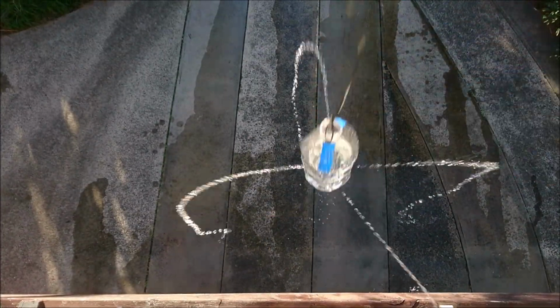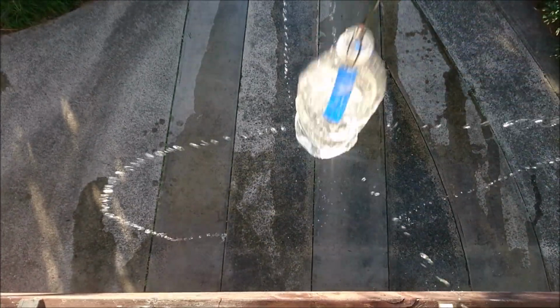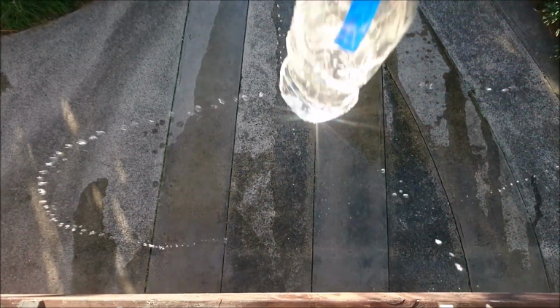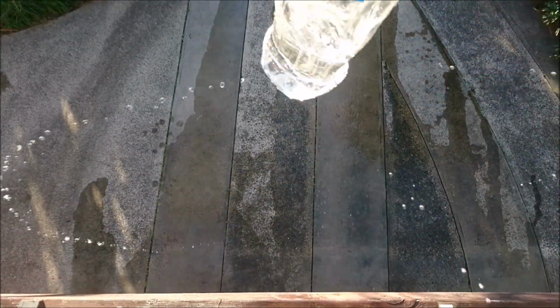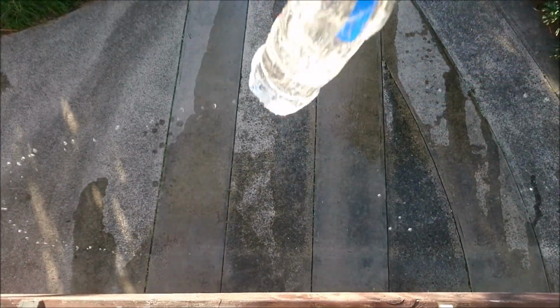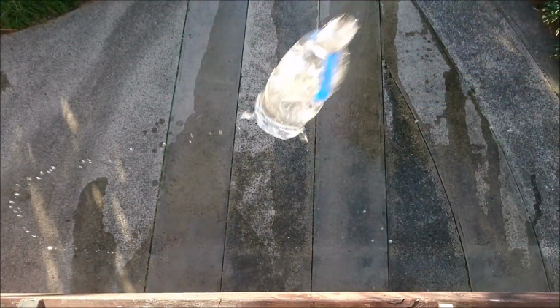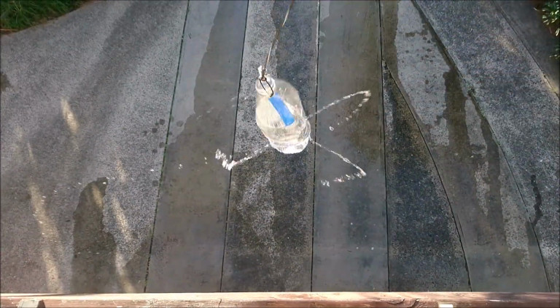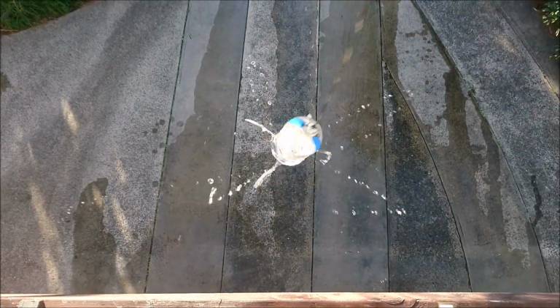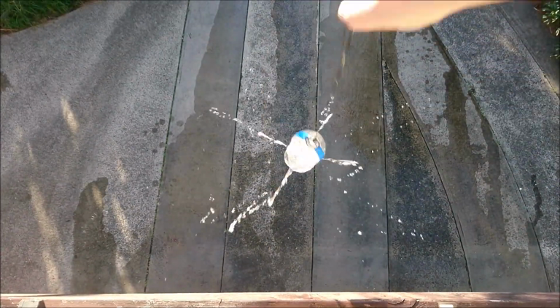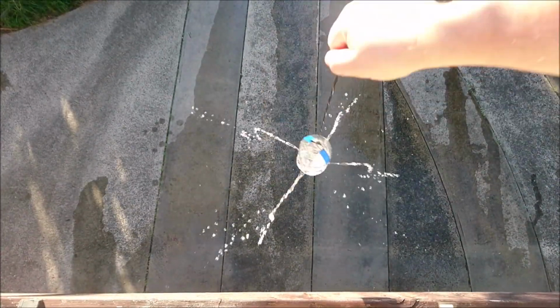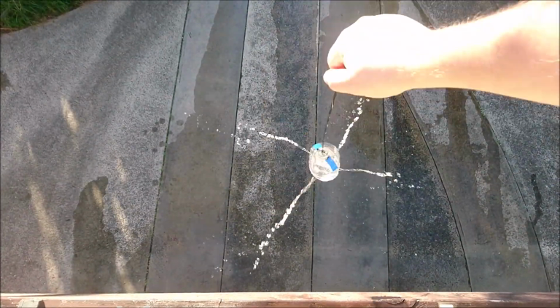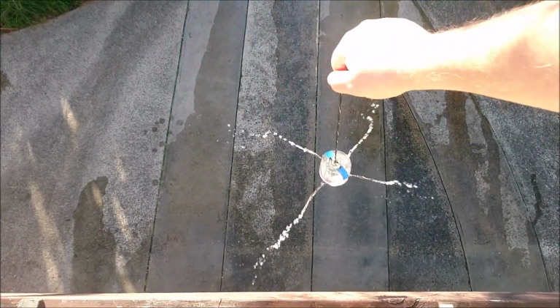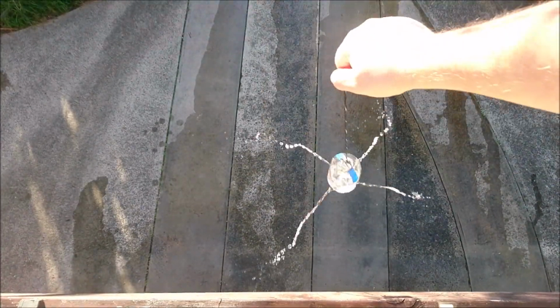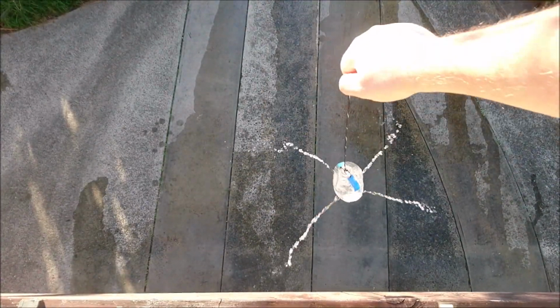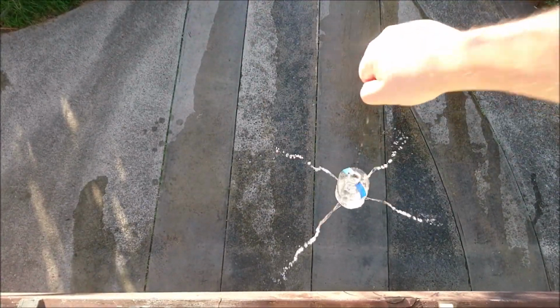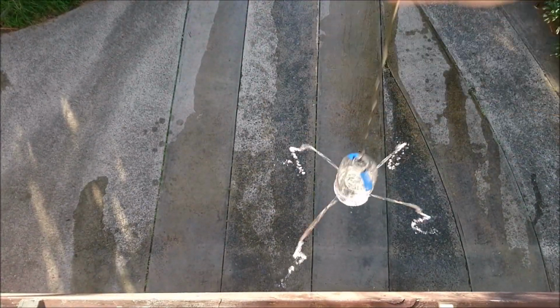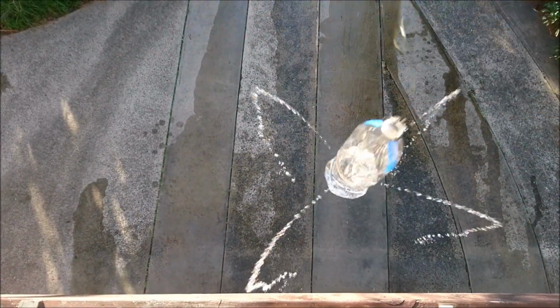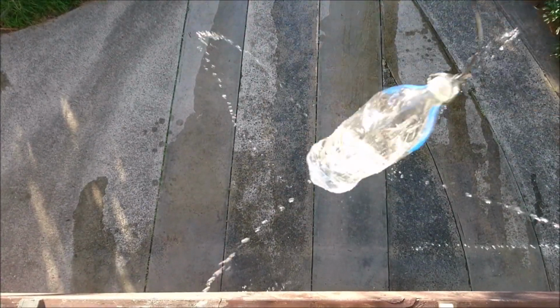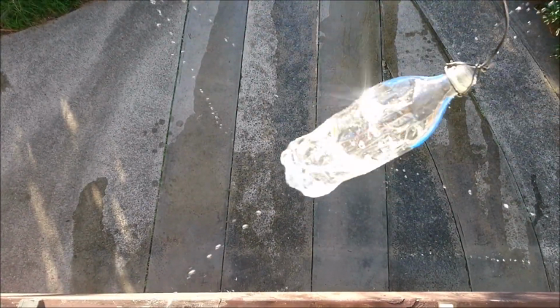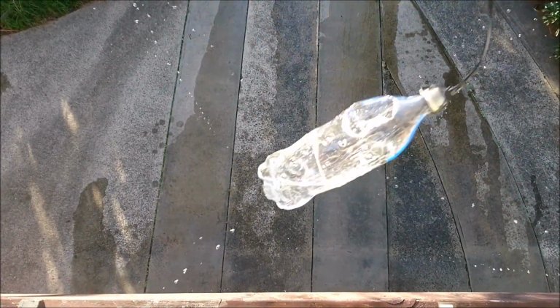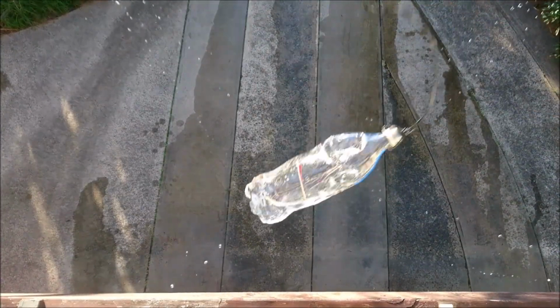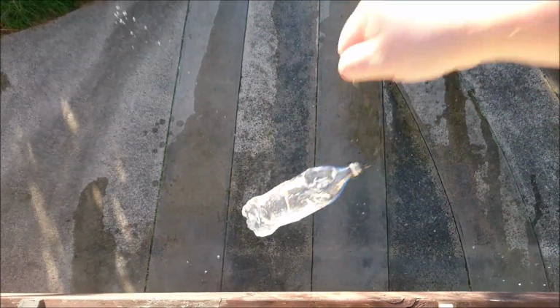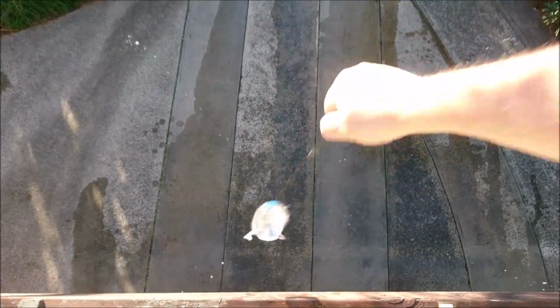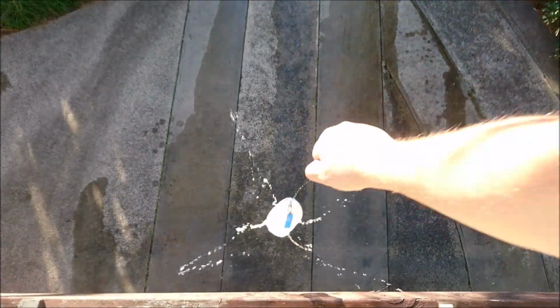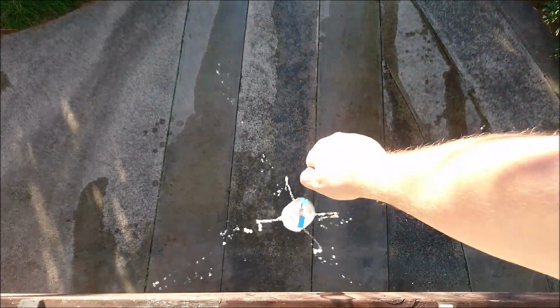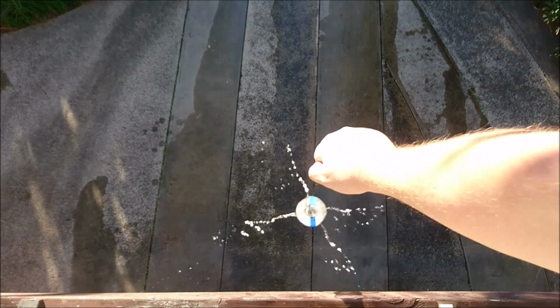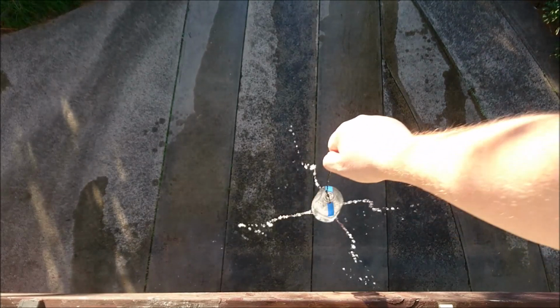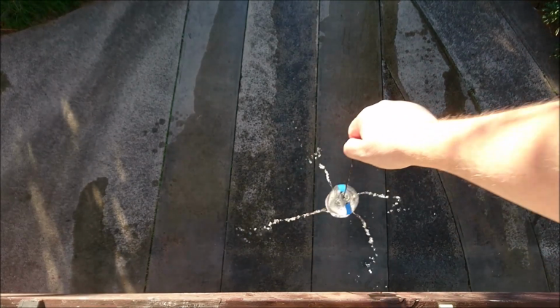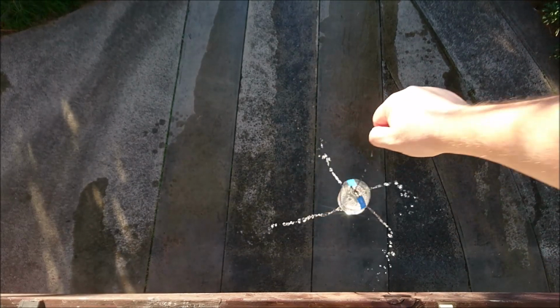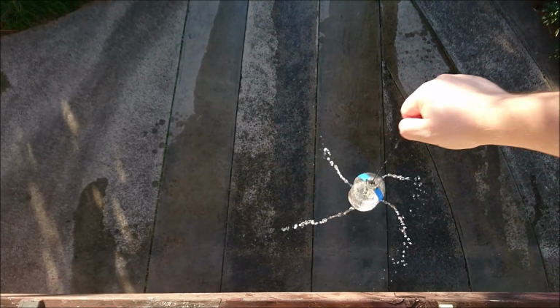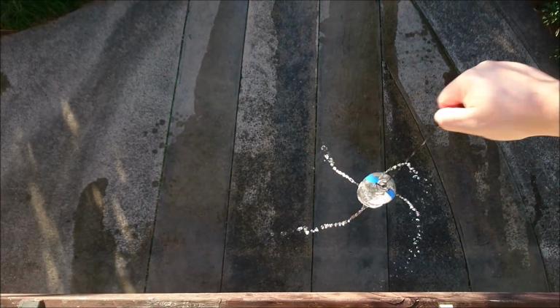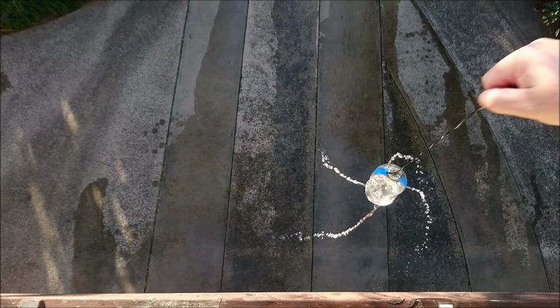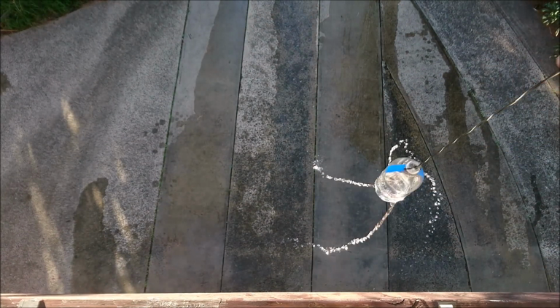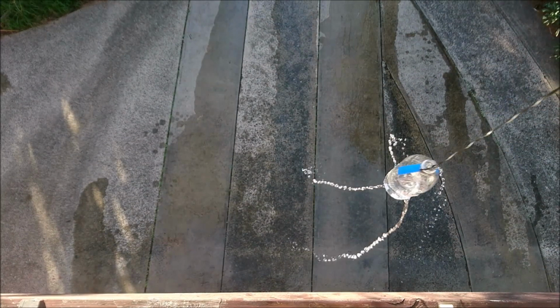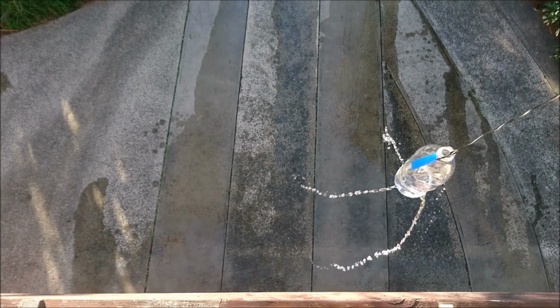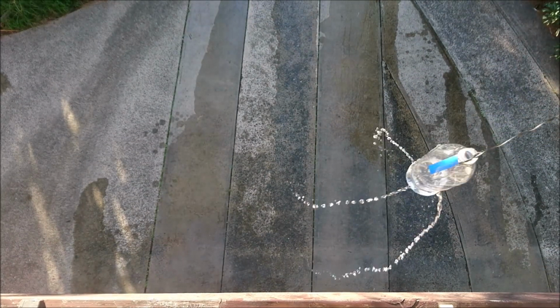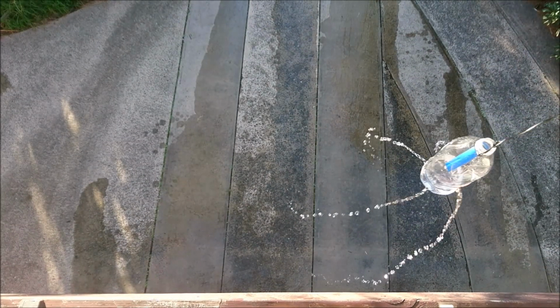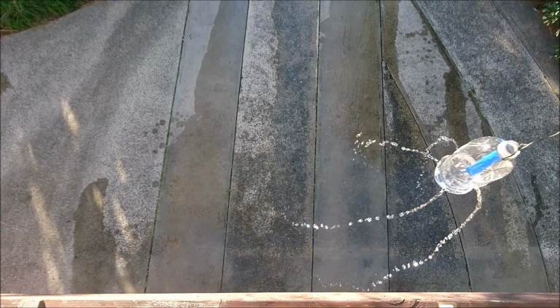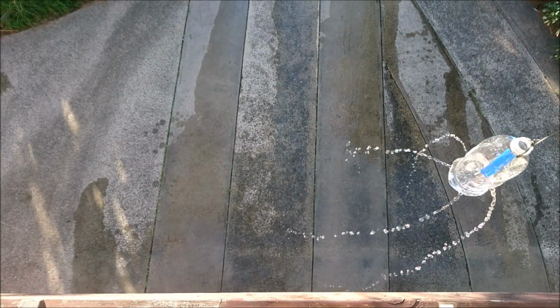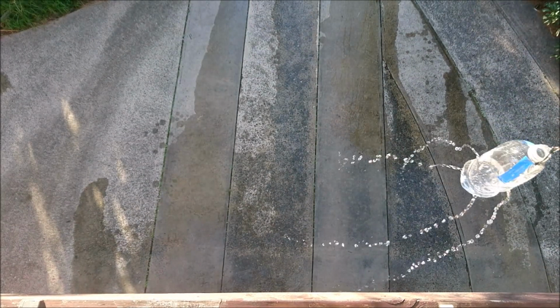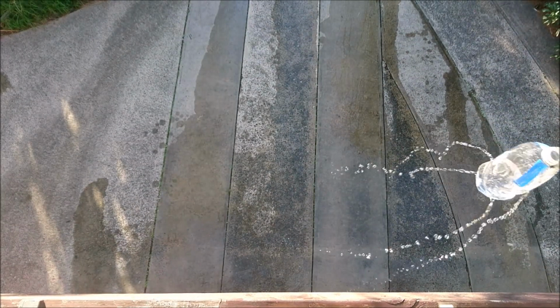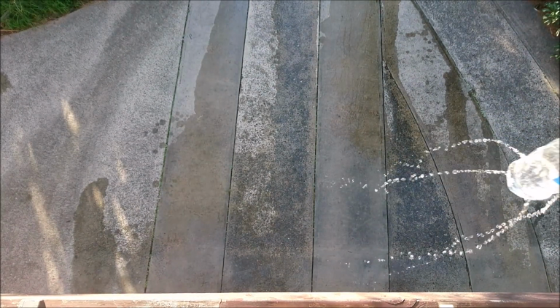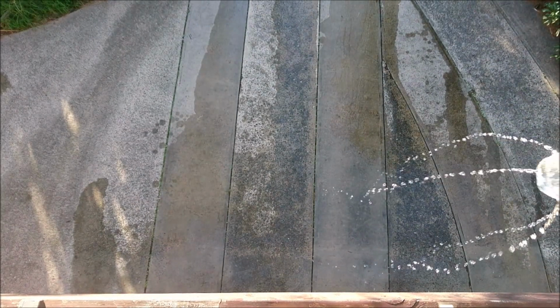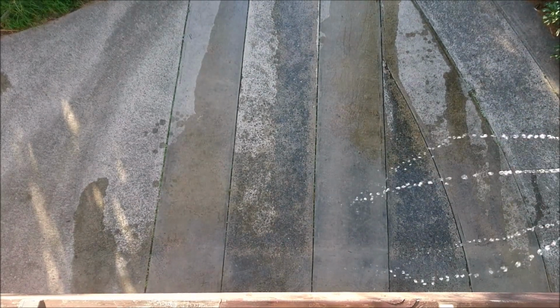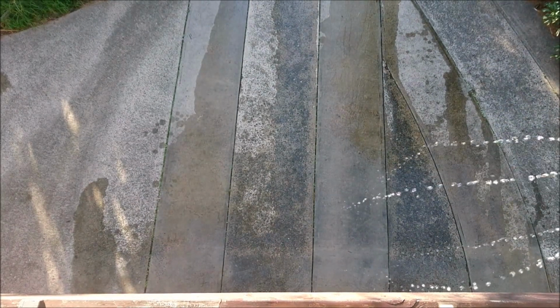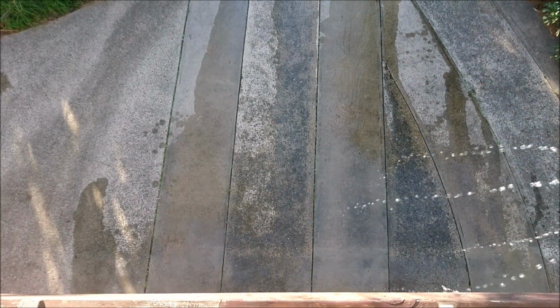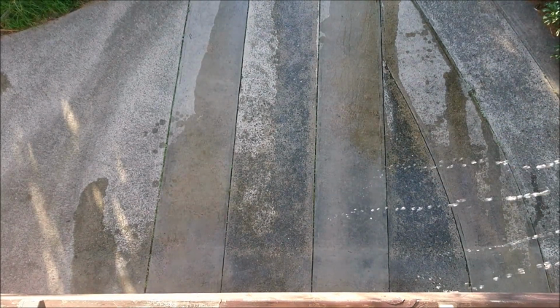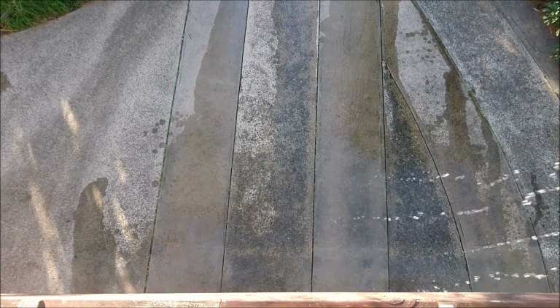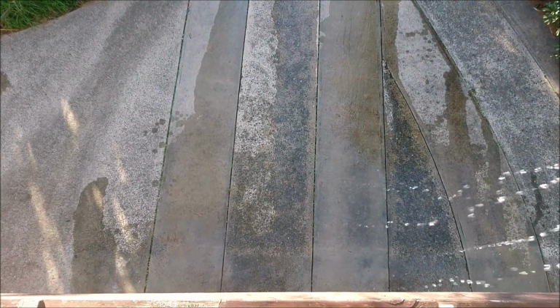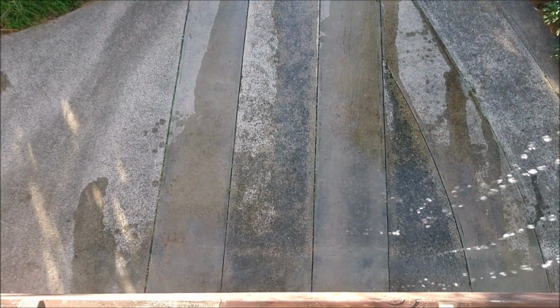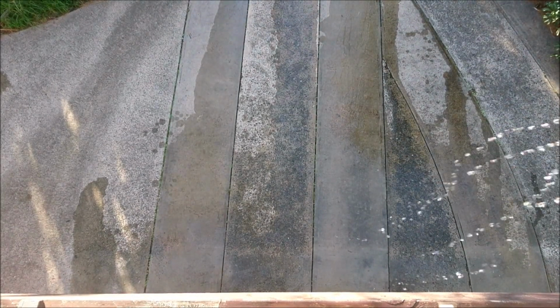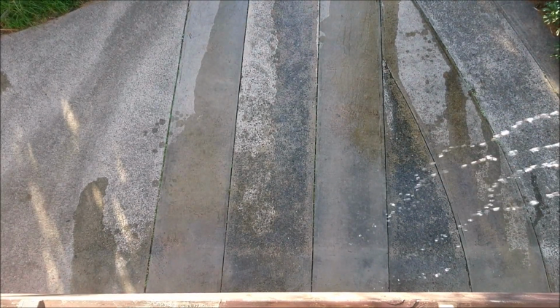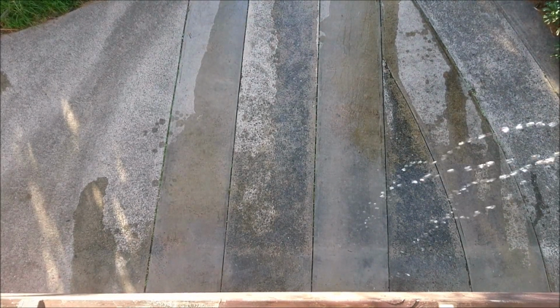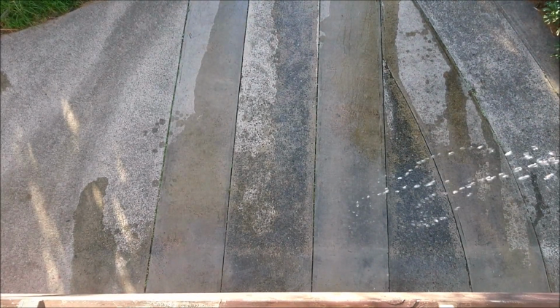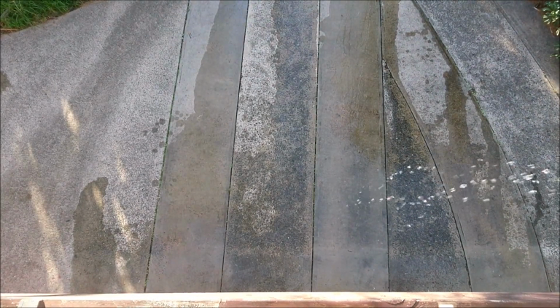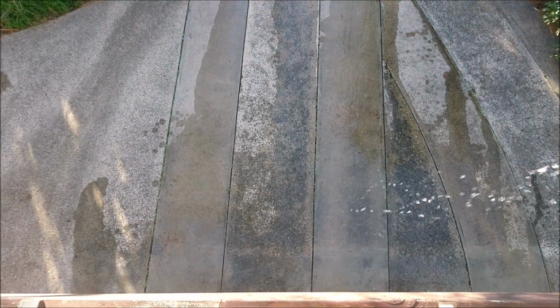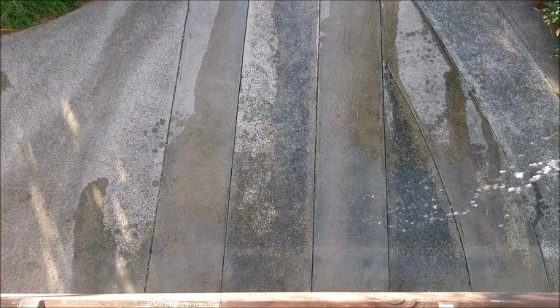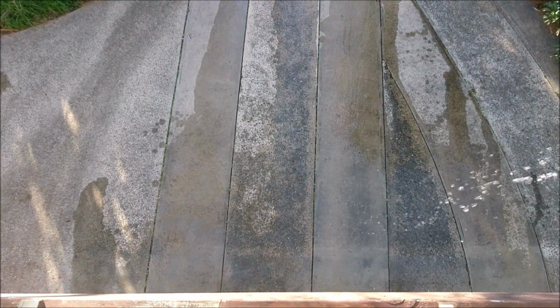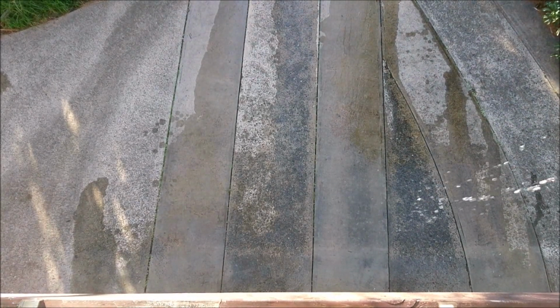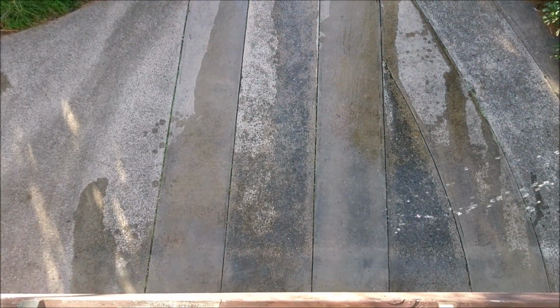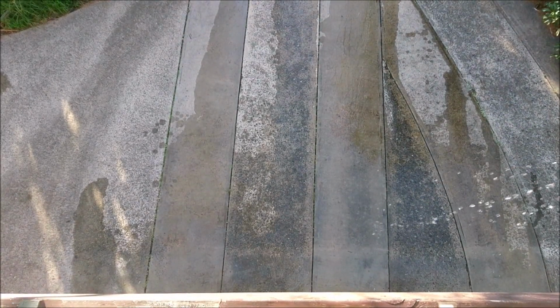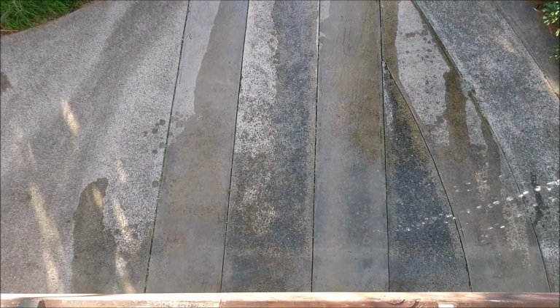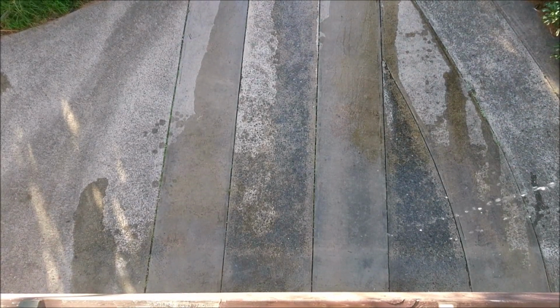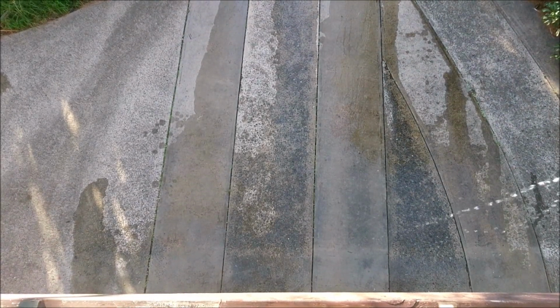This one is pulling the bottle up to see what happens. Definitely an interesting effect. It seems that velocity and motion has an effect on the water's behaviour.